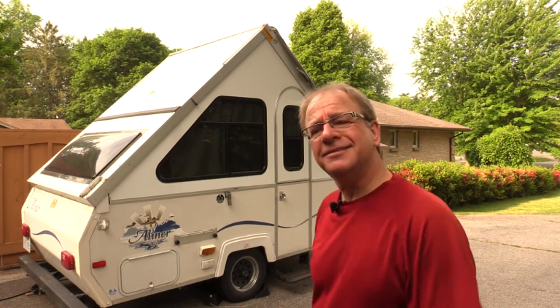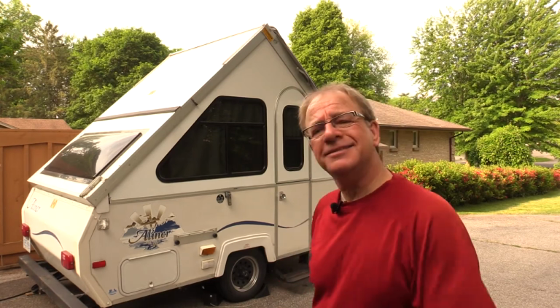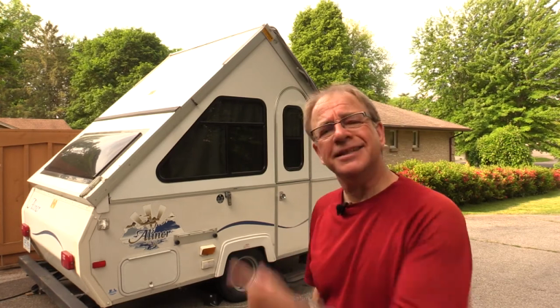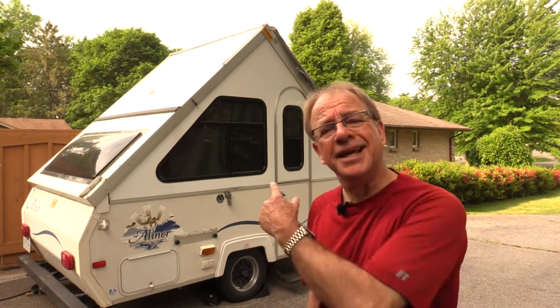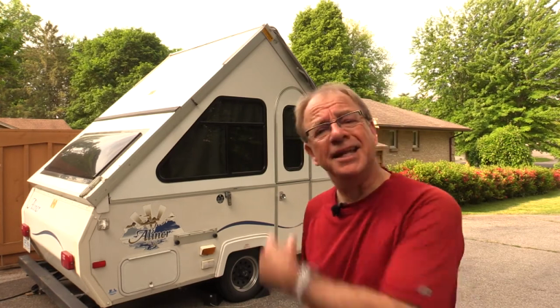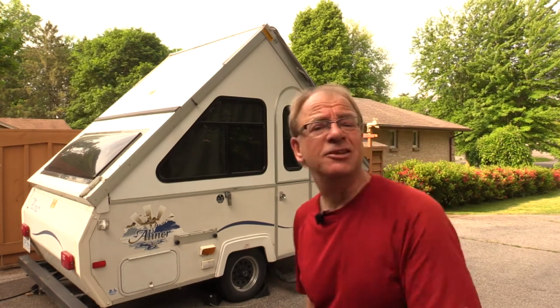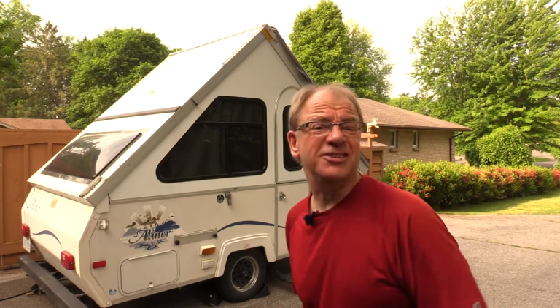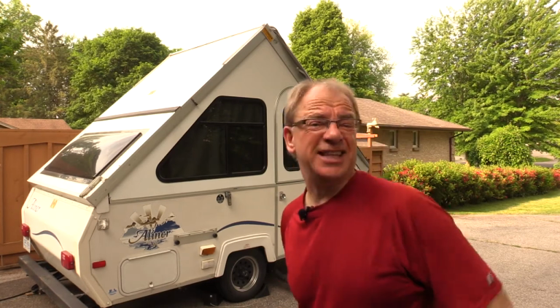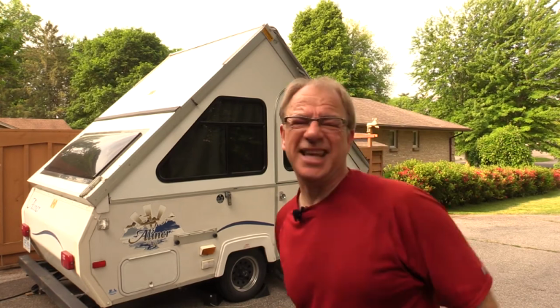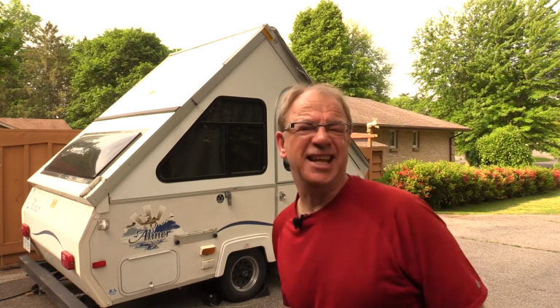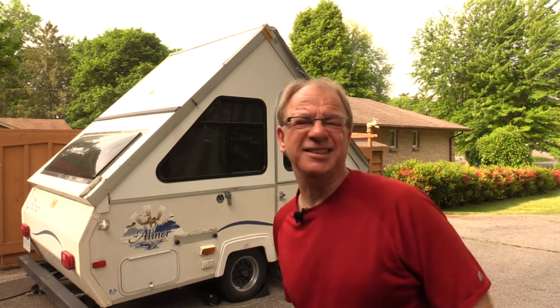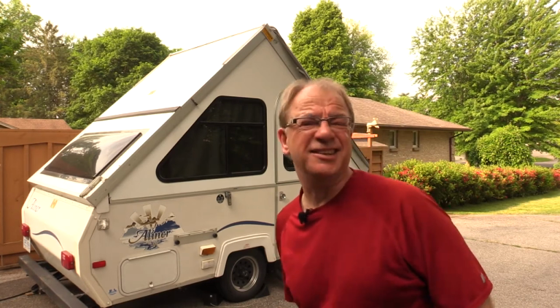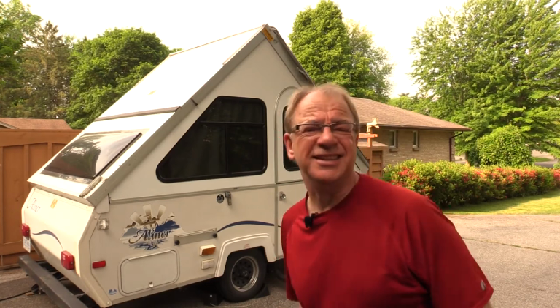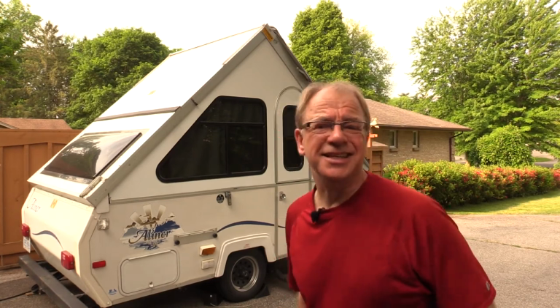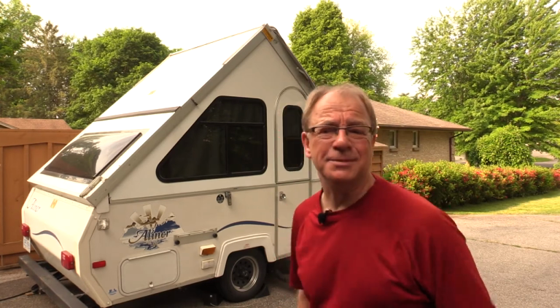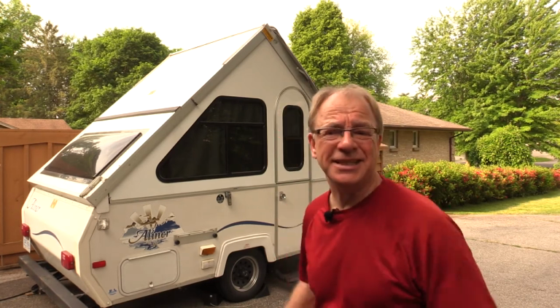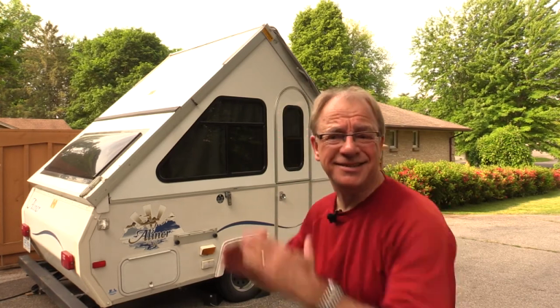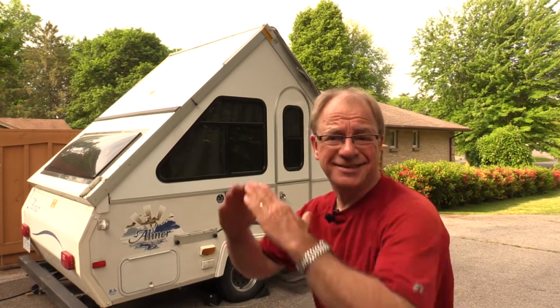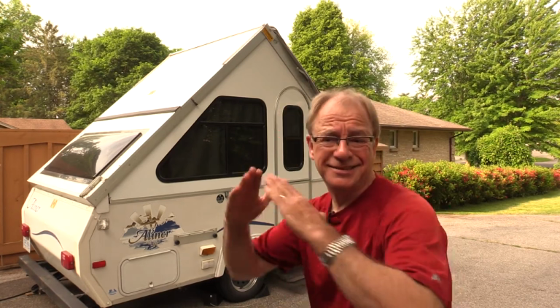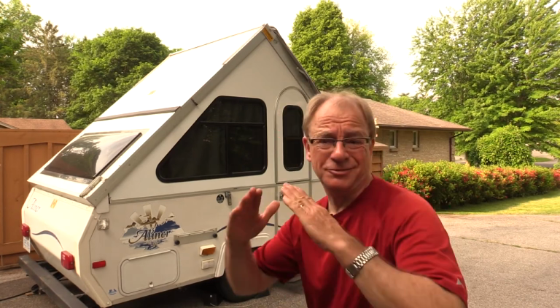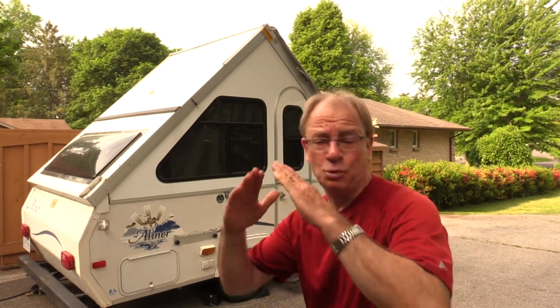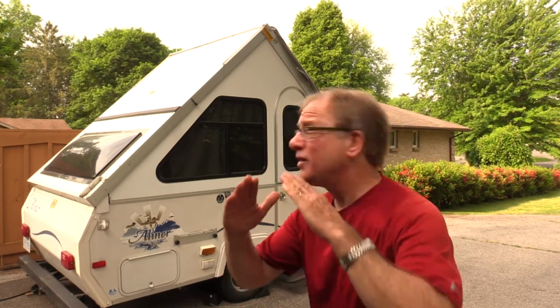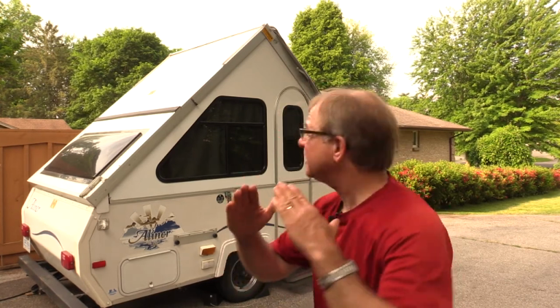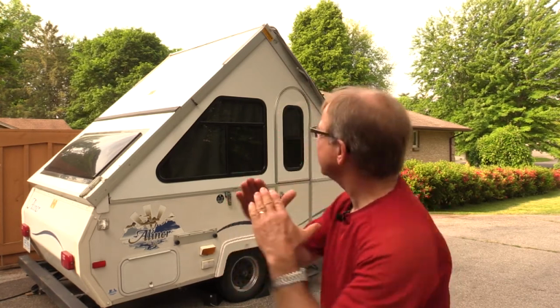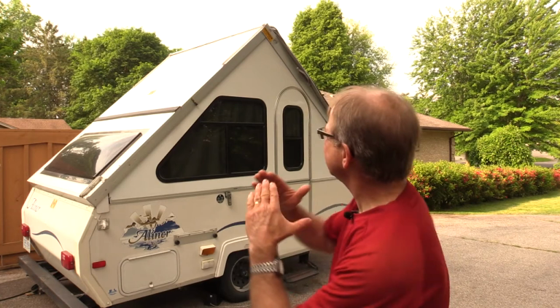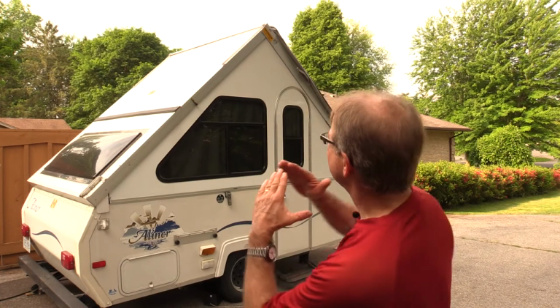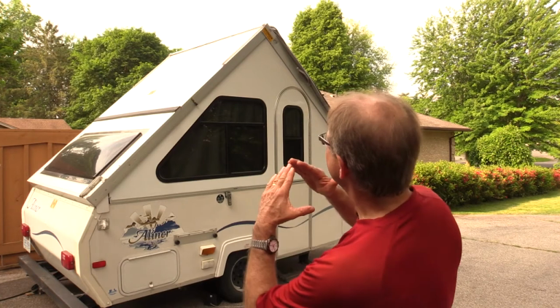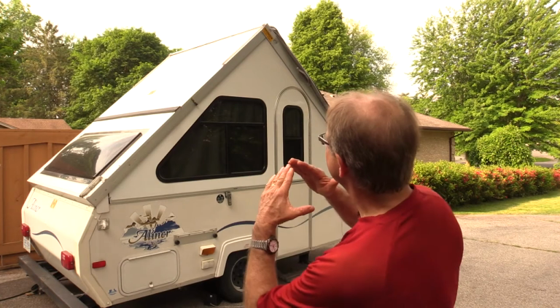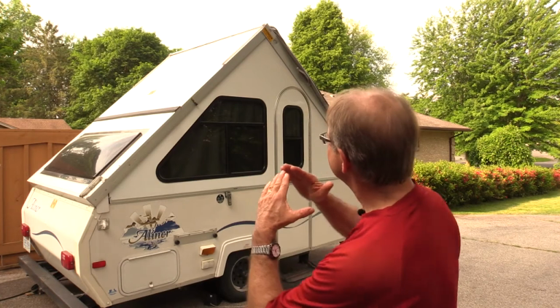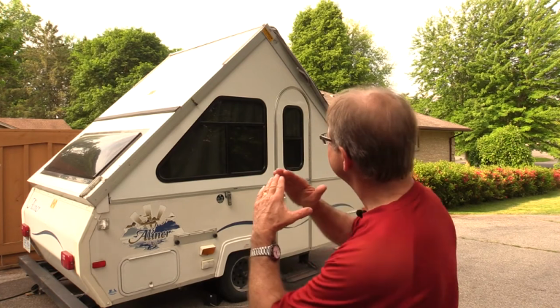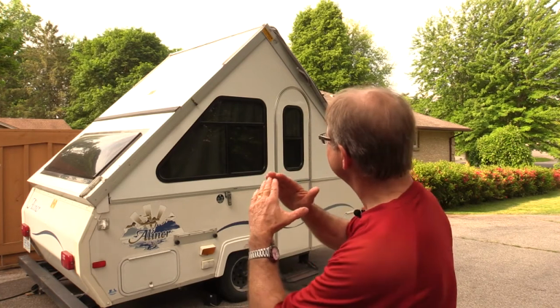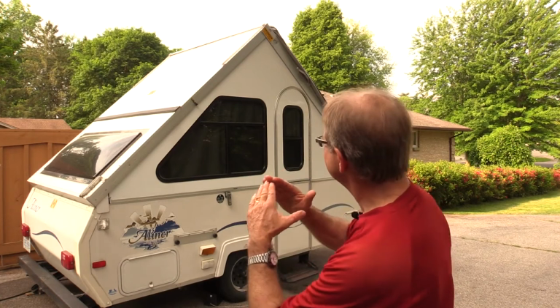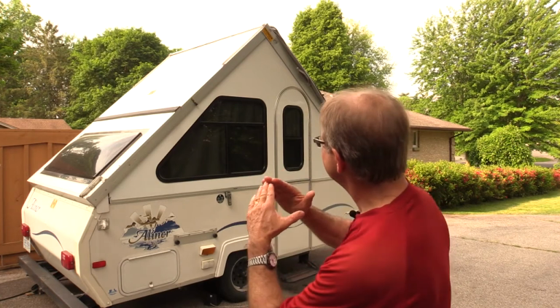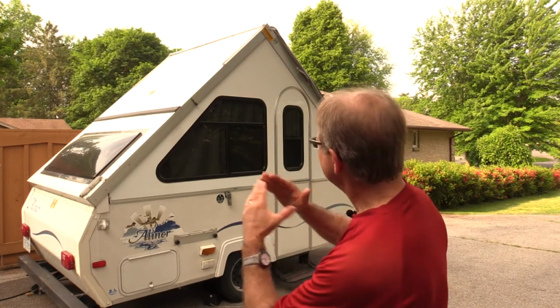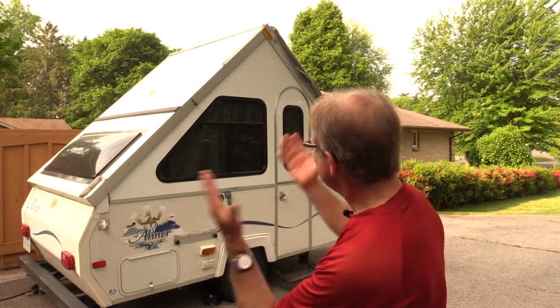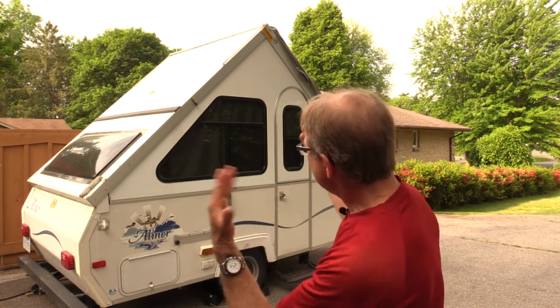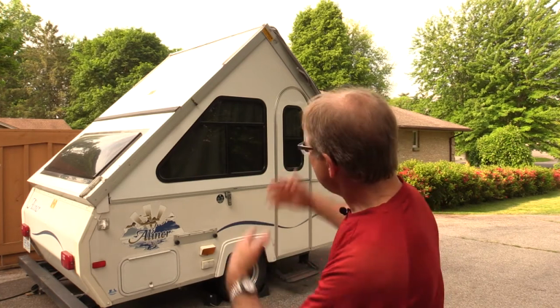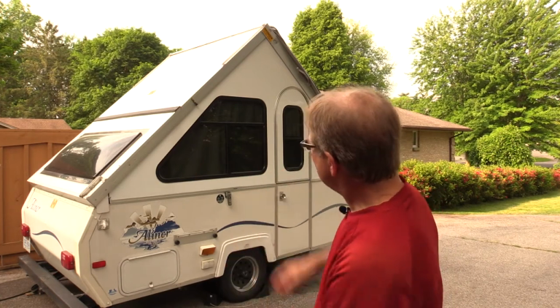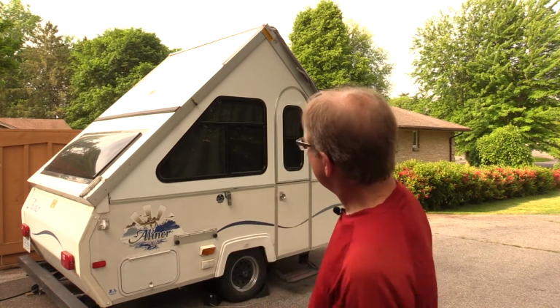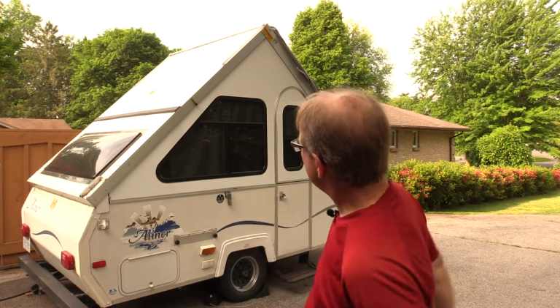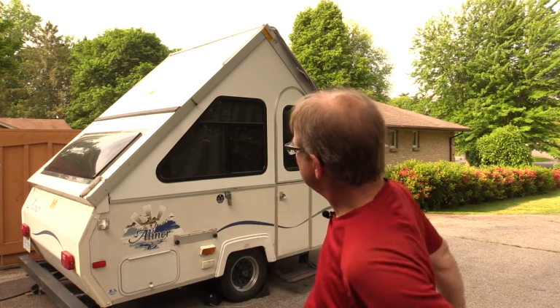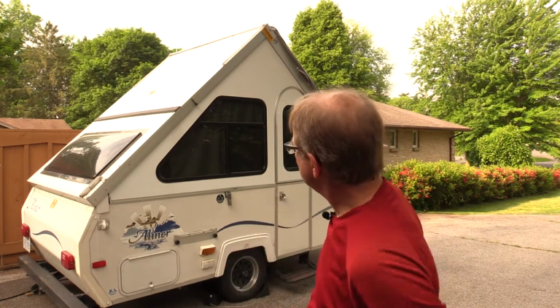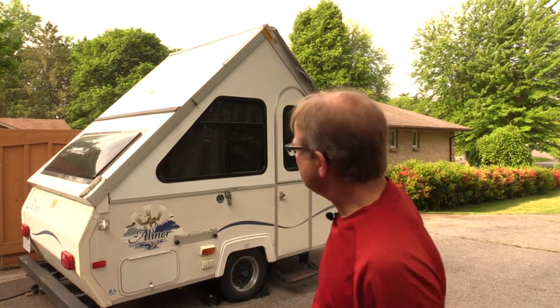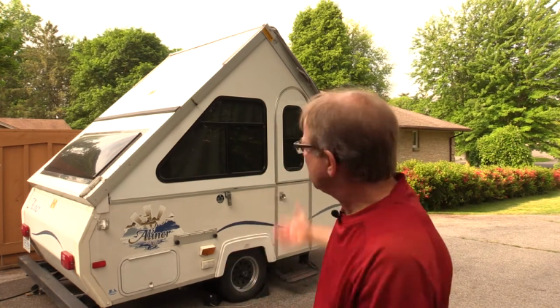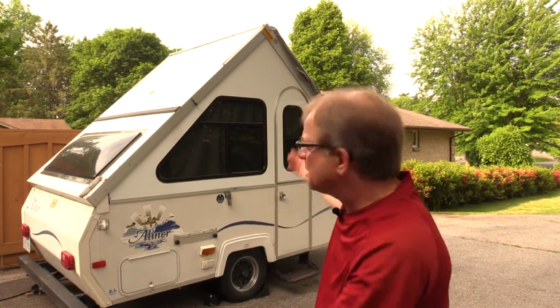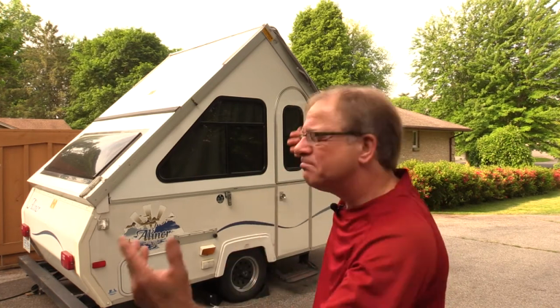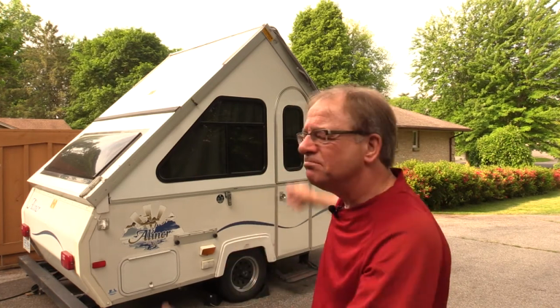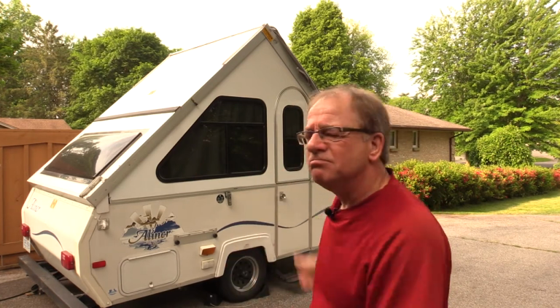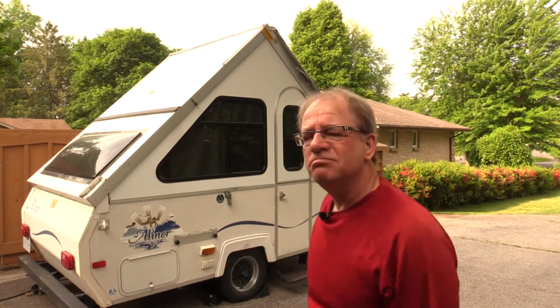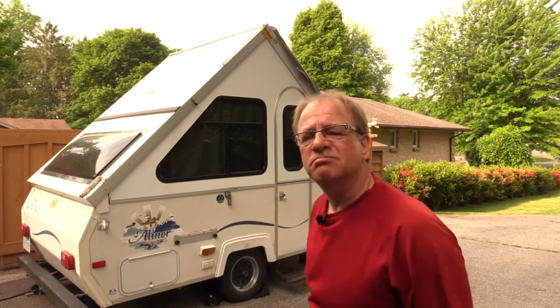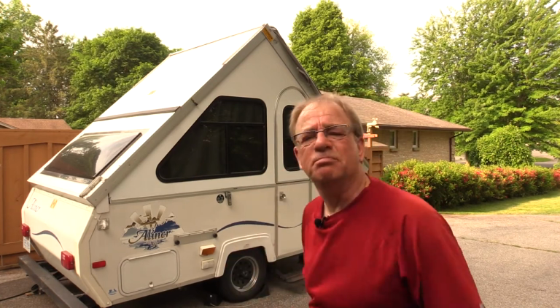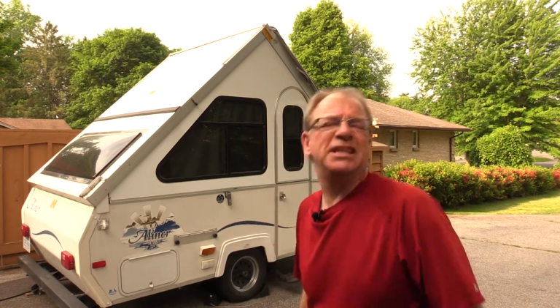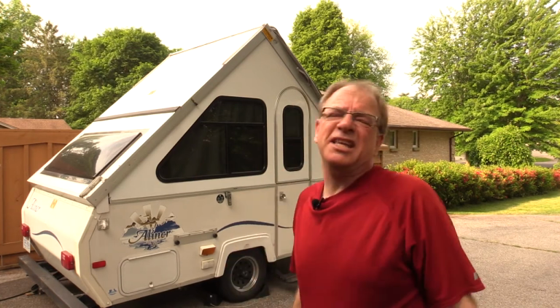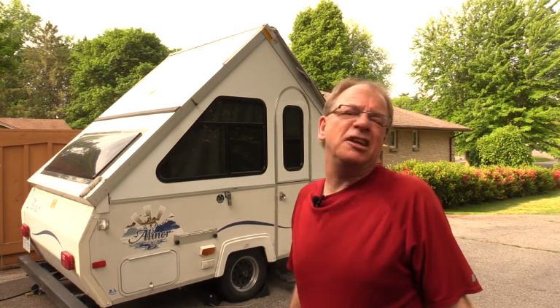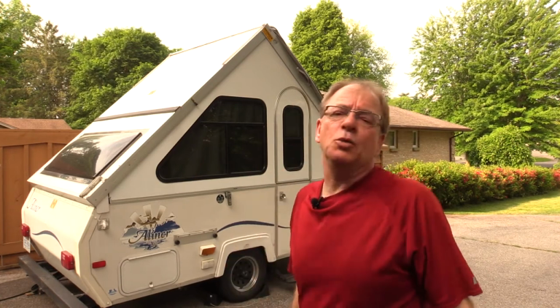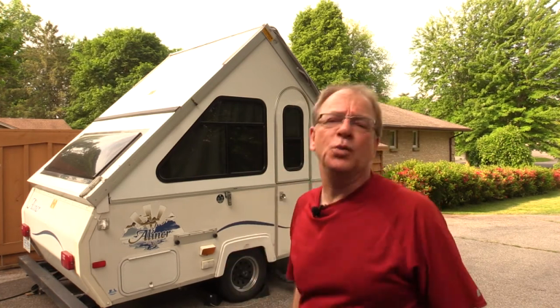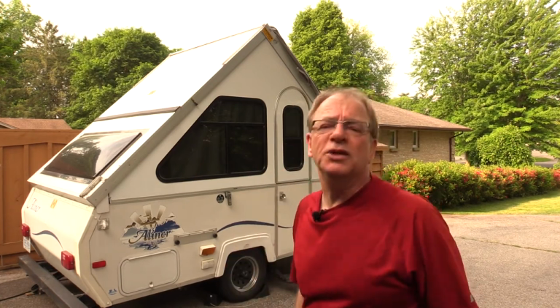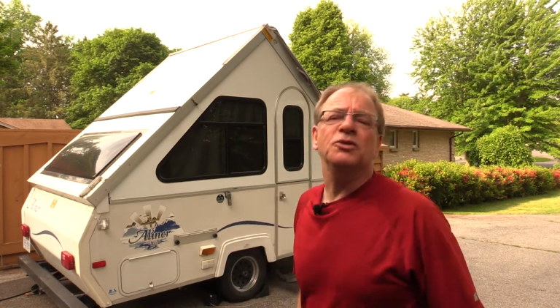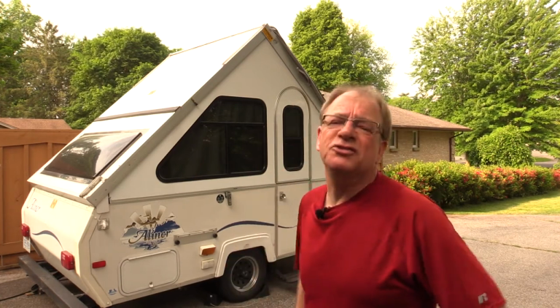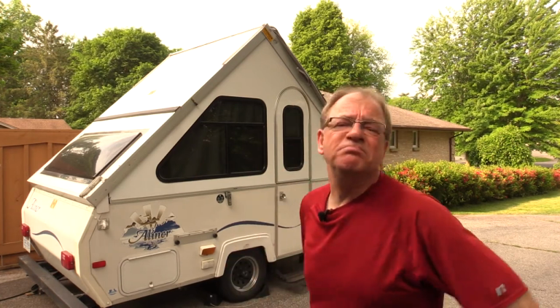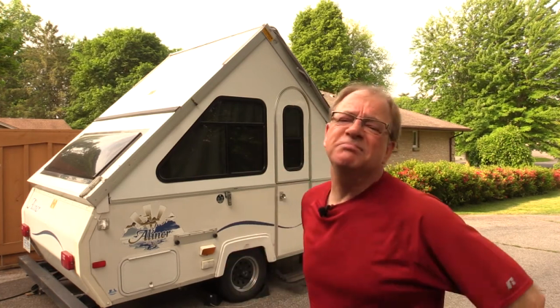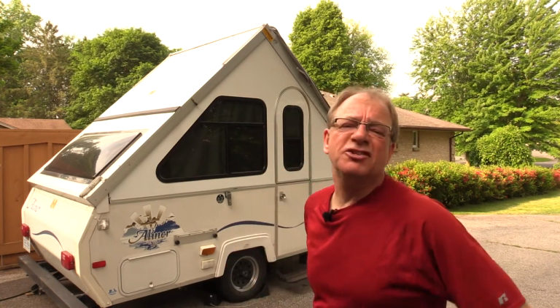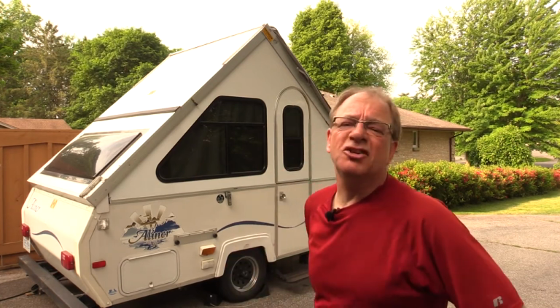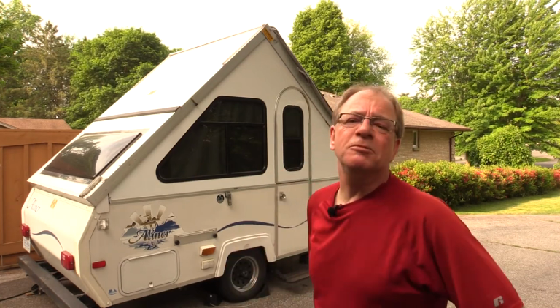It kind of looks like a tent, doesn't it? It's pointed like a tent. It's just like a big tent on wheels. That's all.